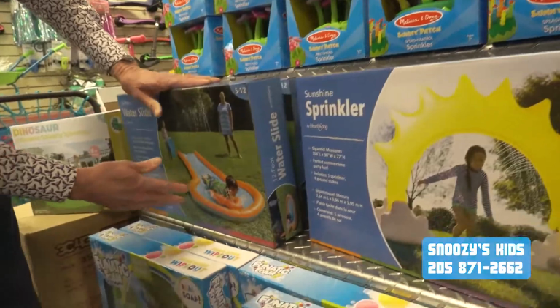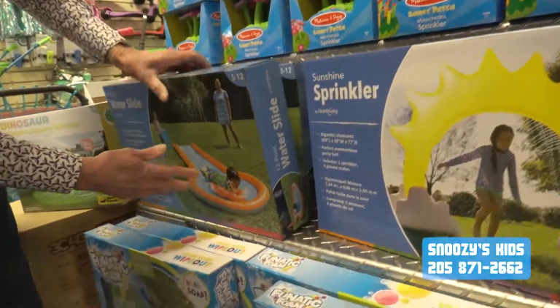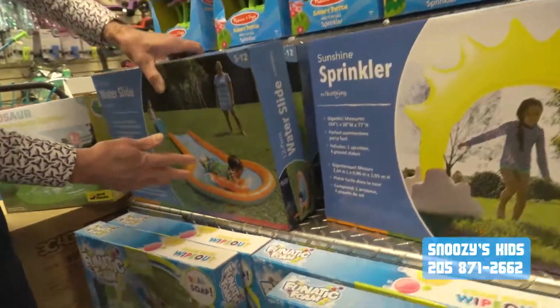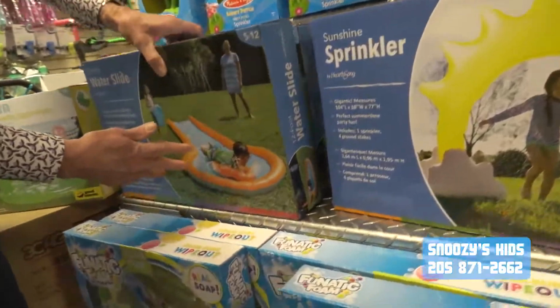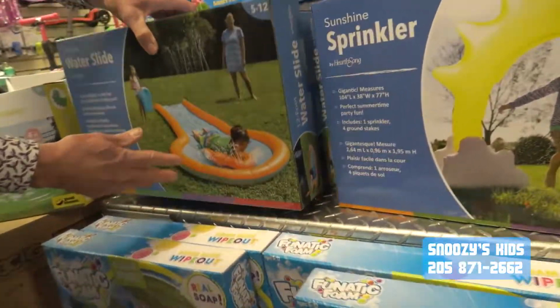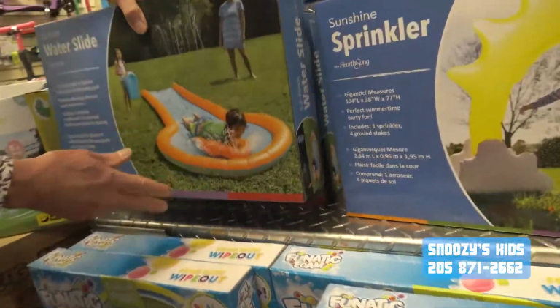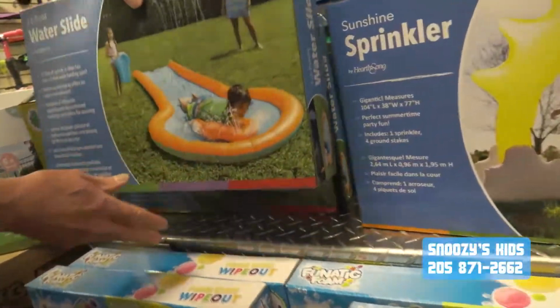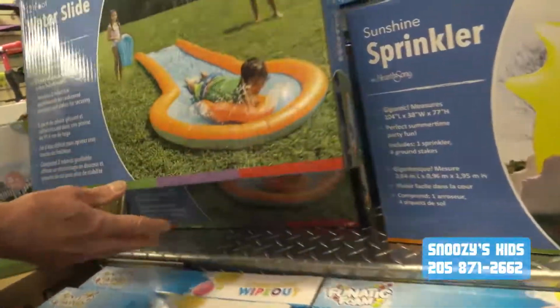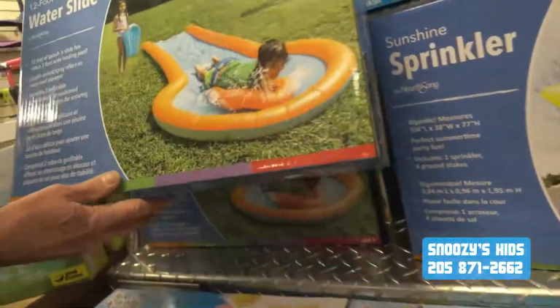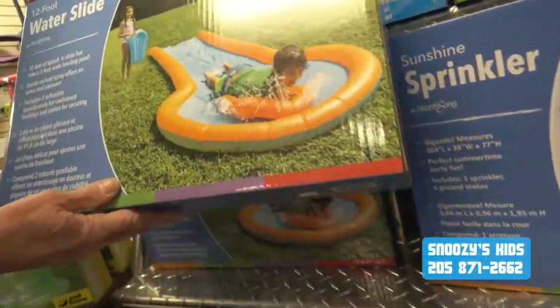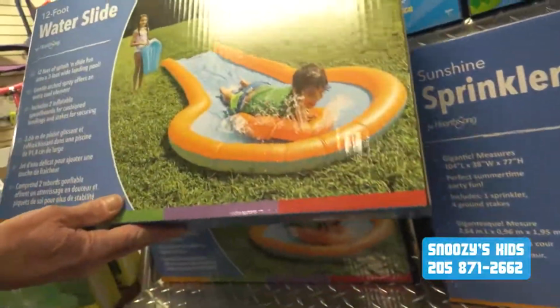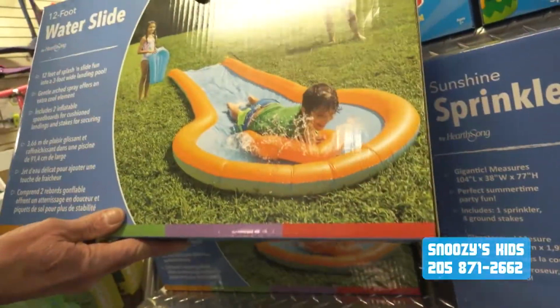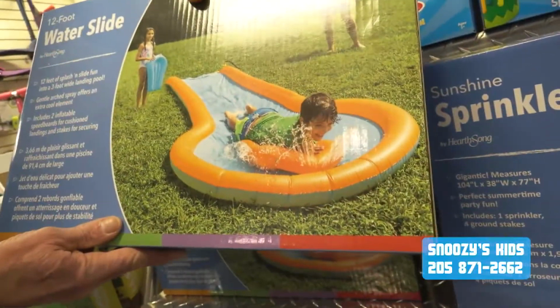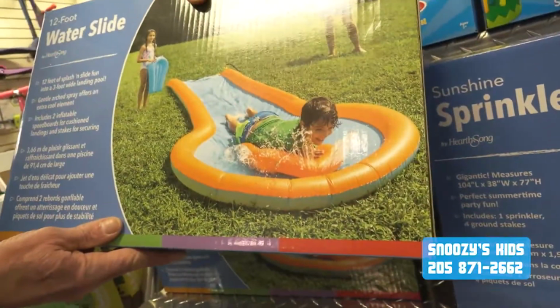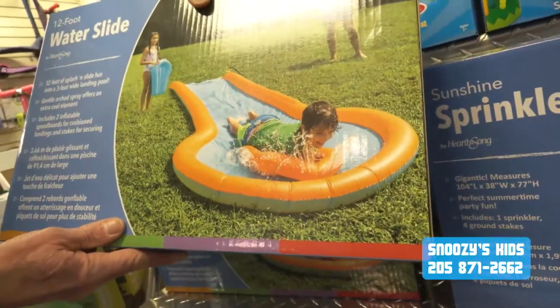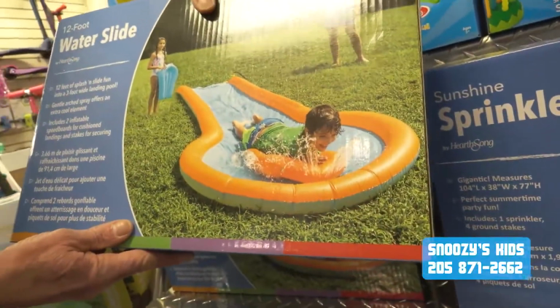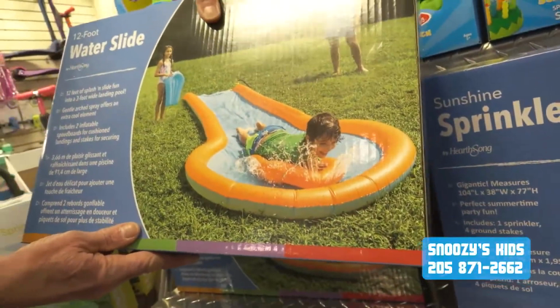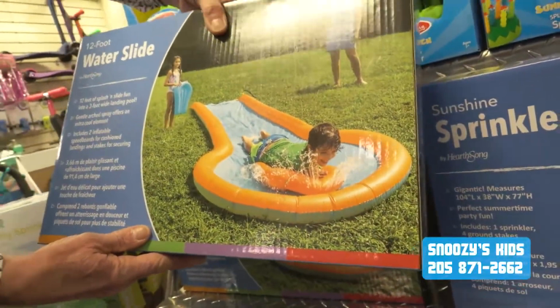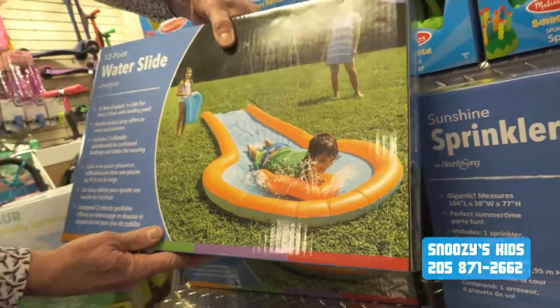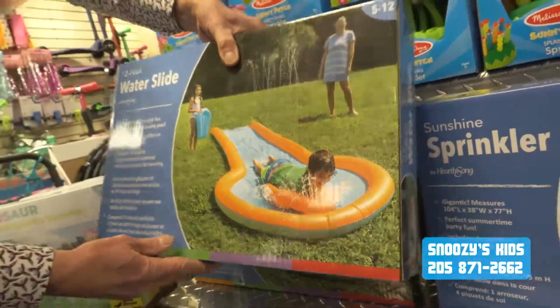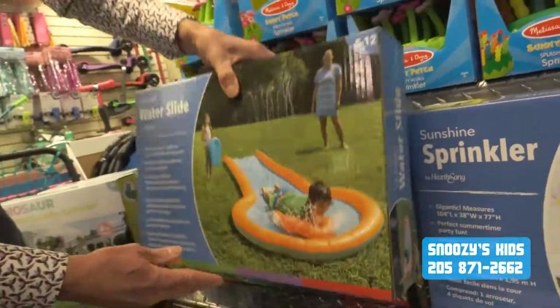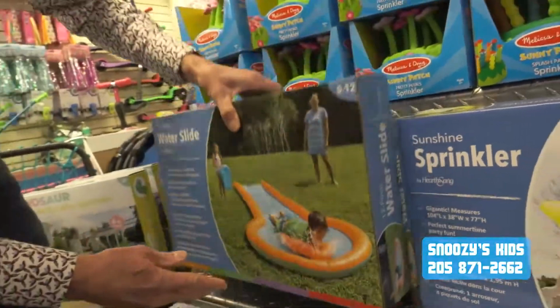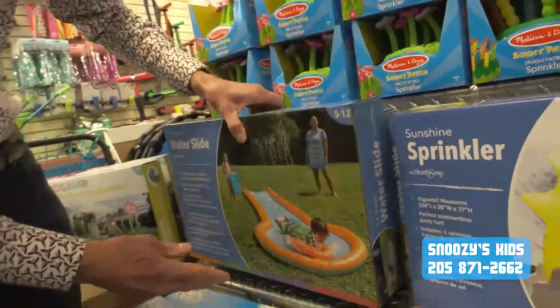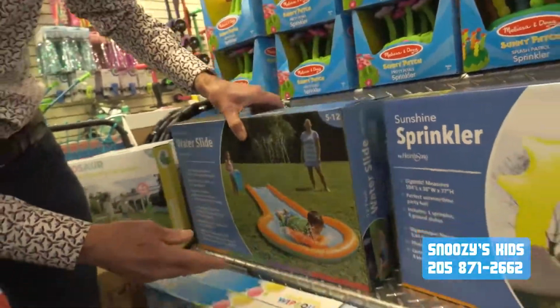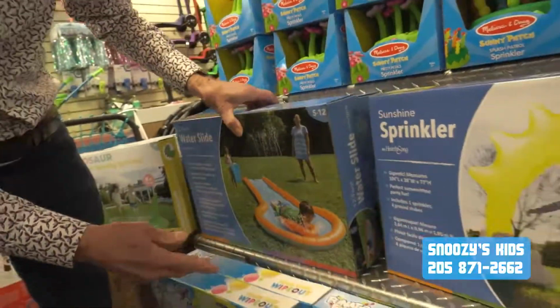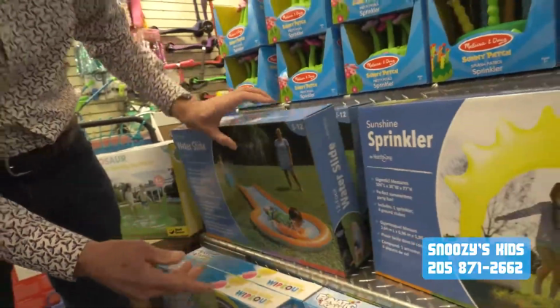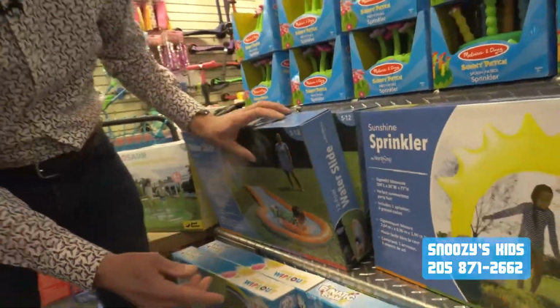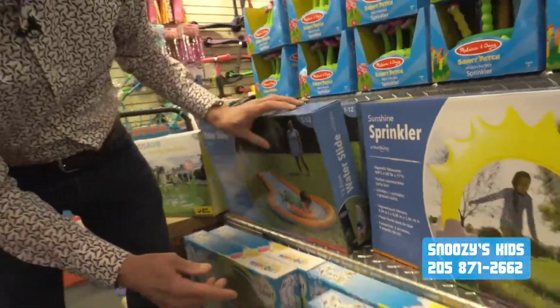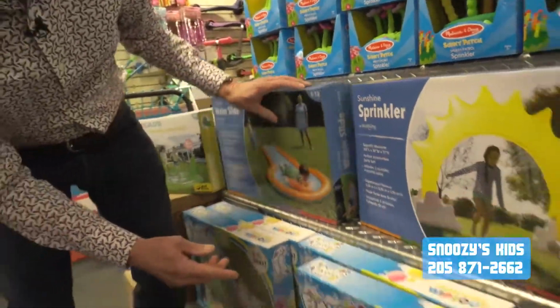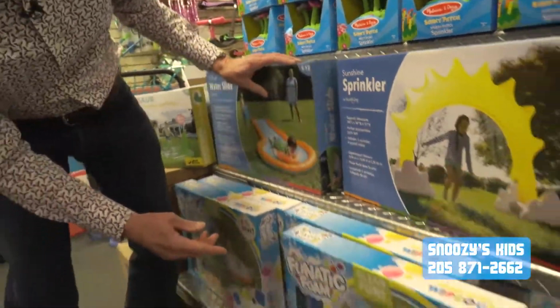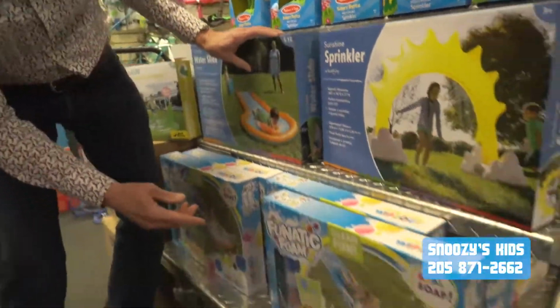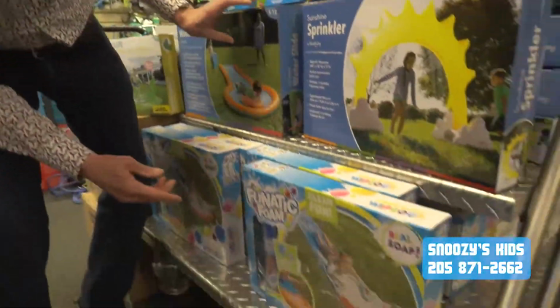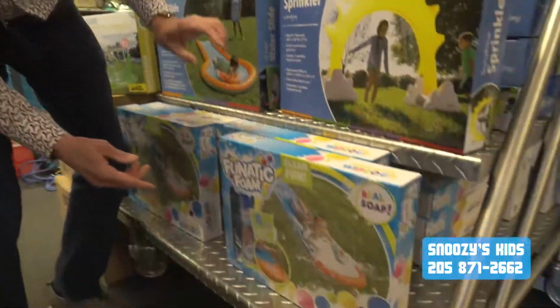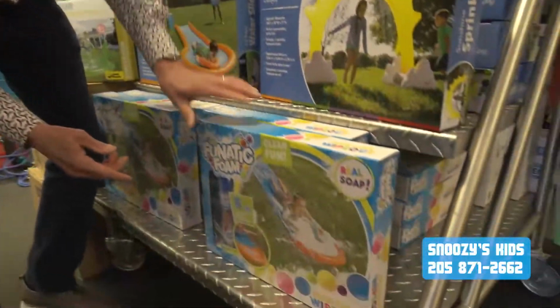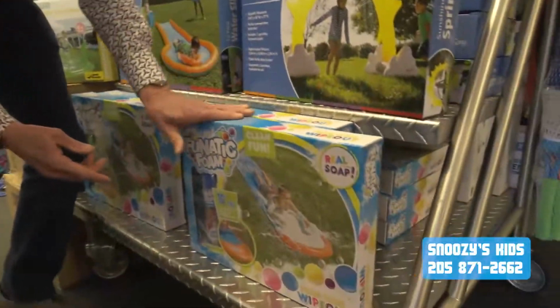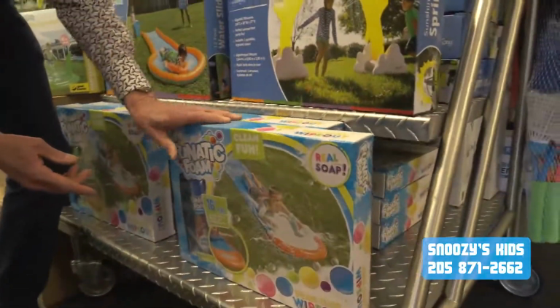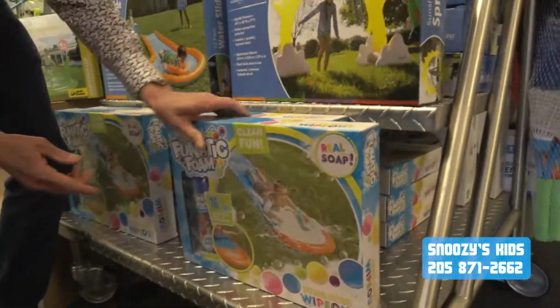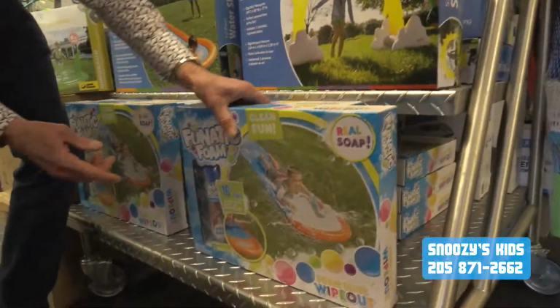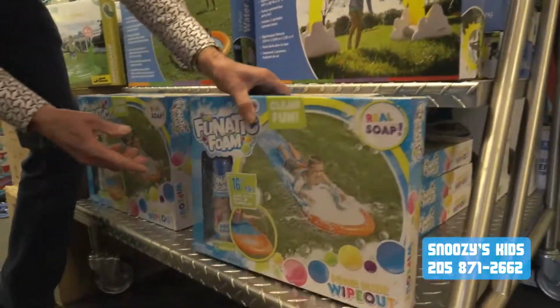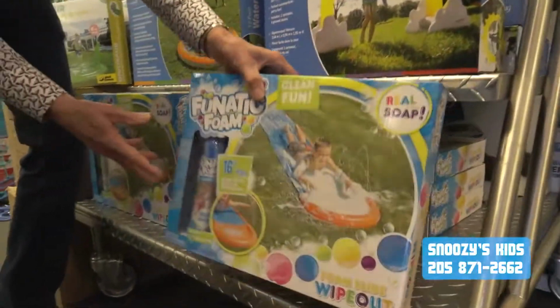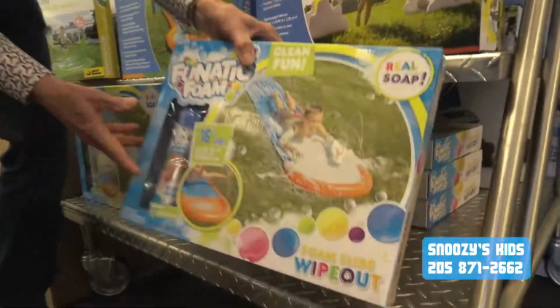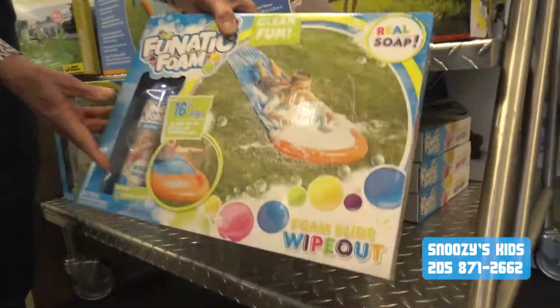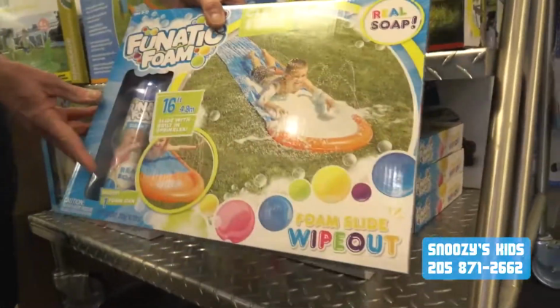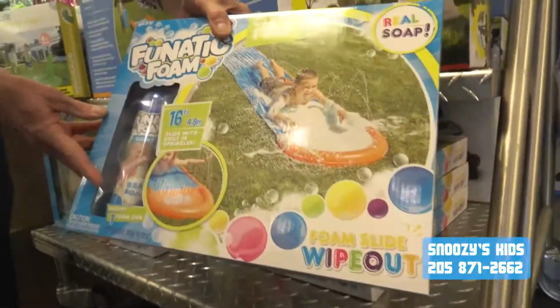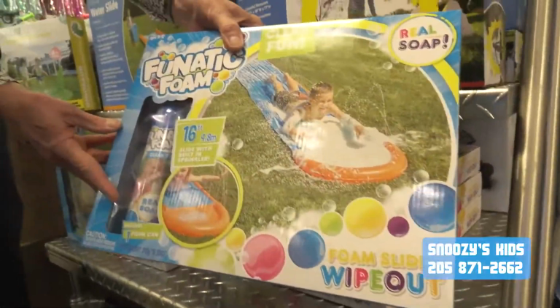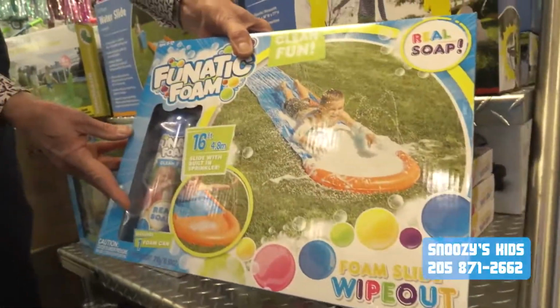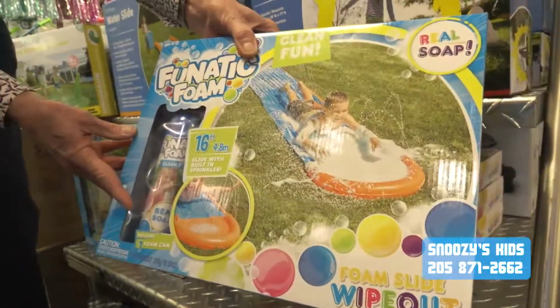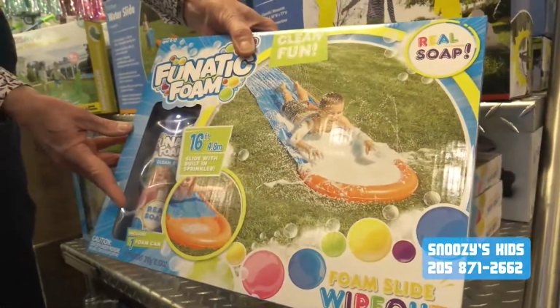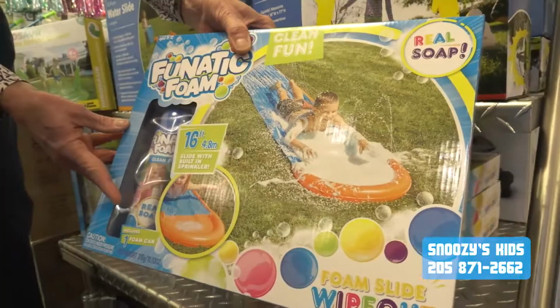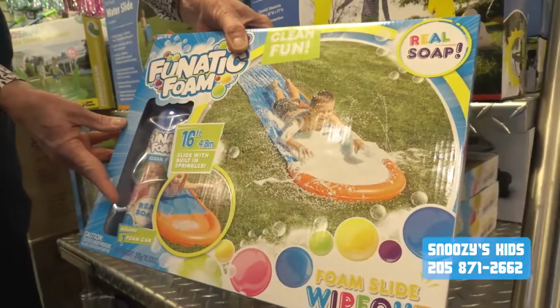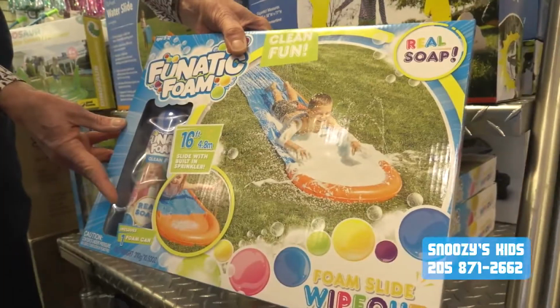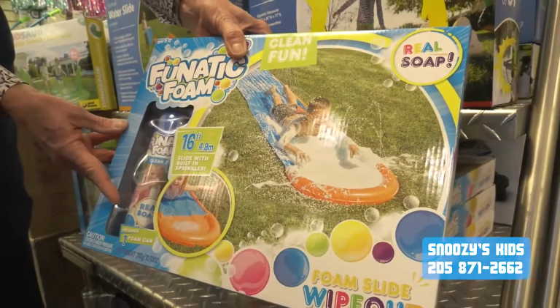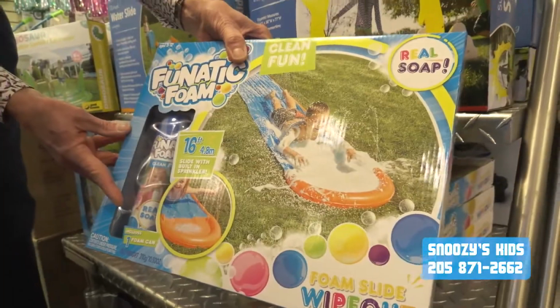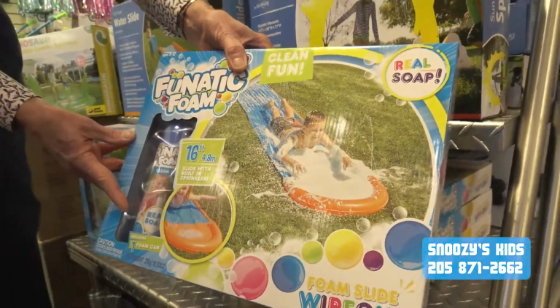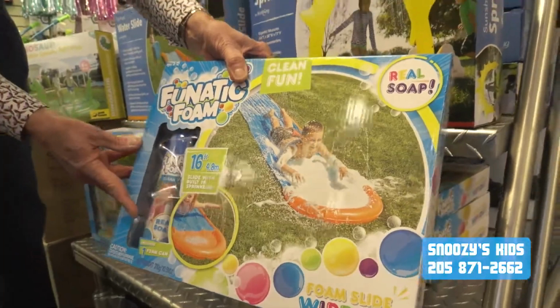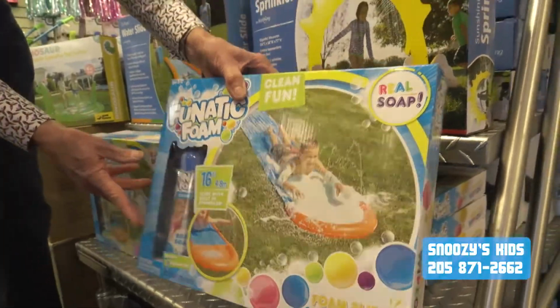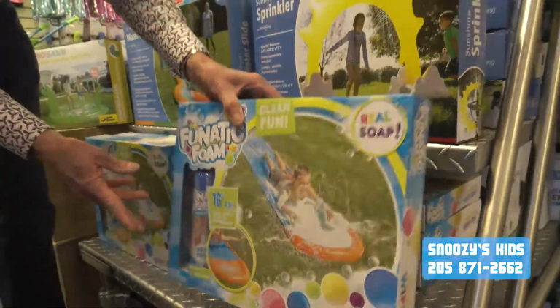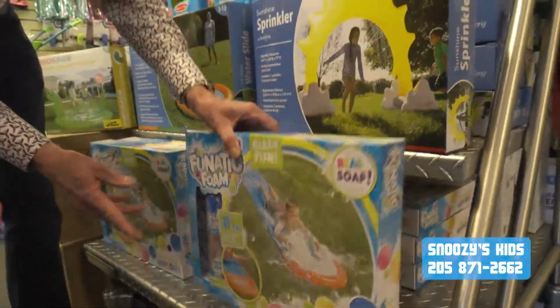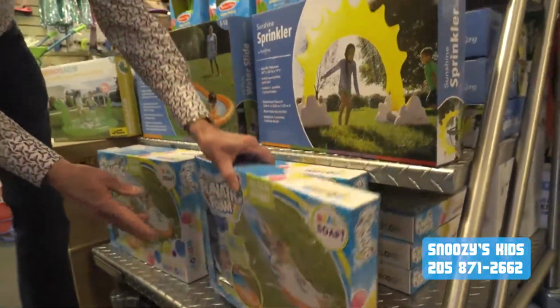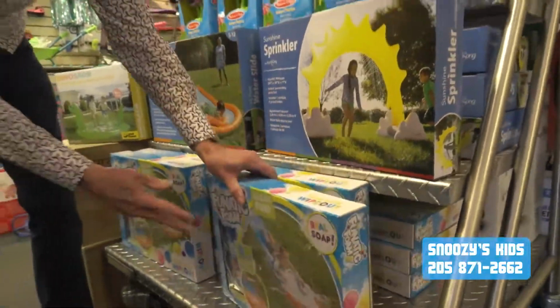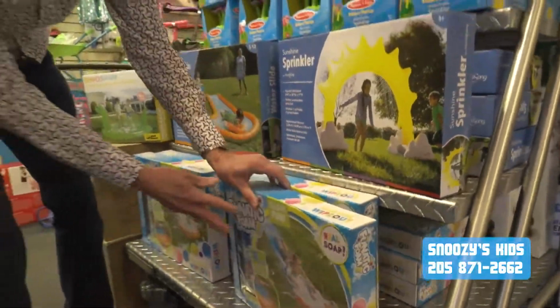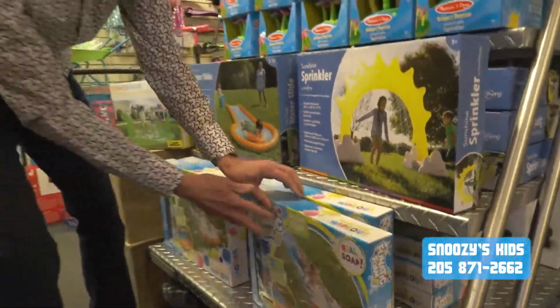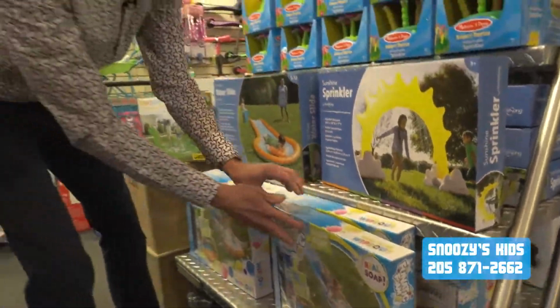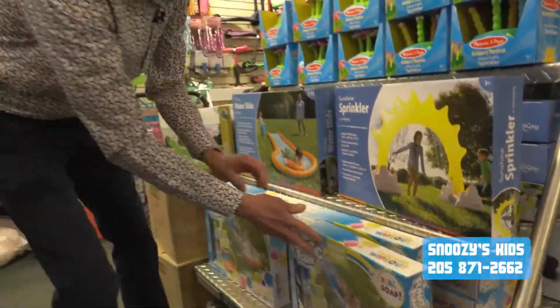Slip and slides — one of our perennial favorites here. One there, and one here with foam. I mean, could life be better?